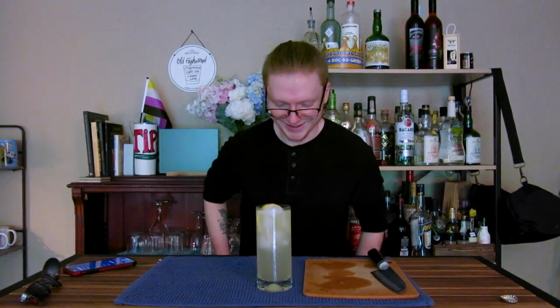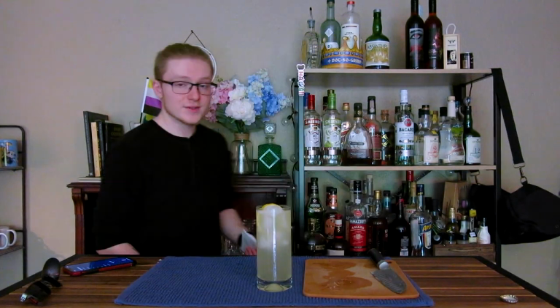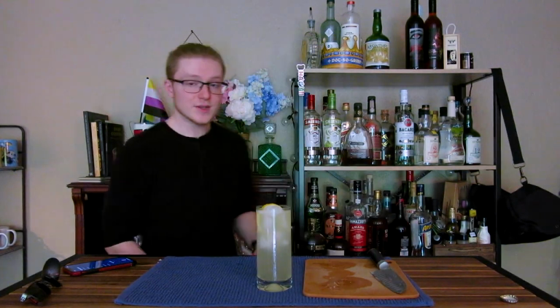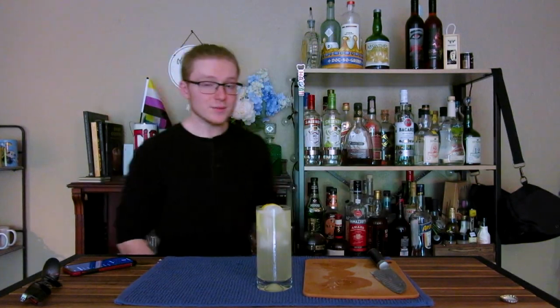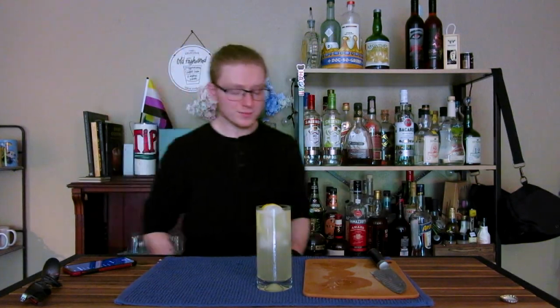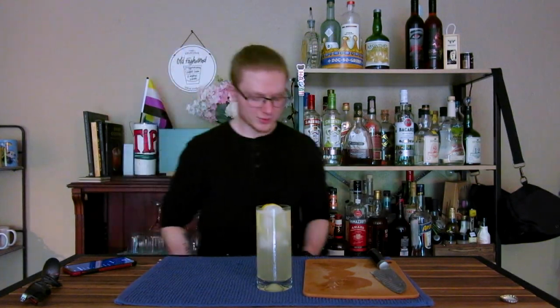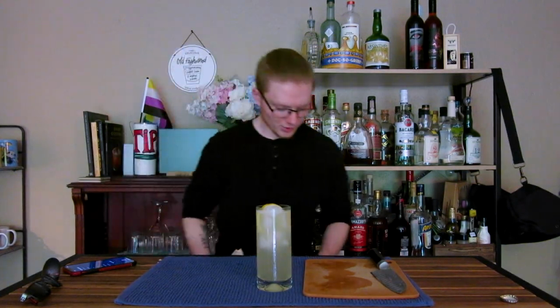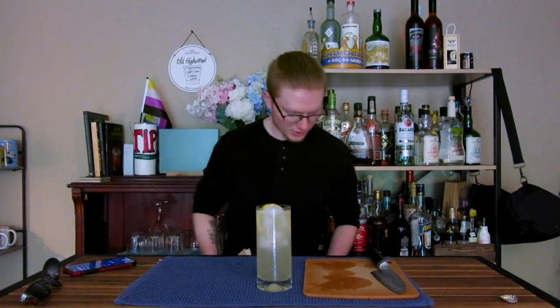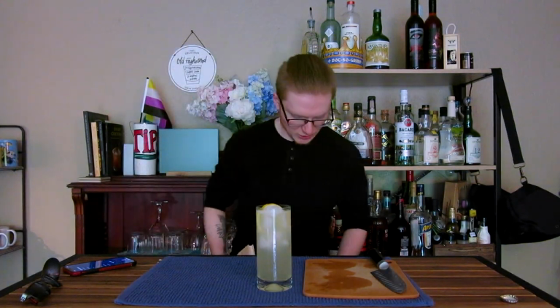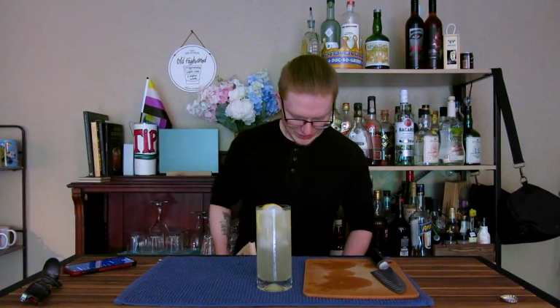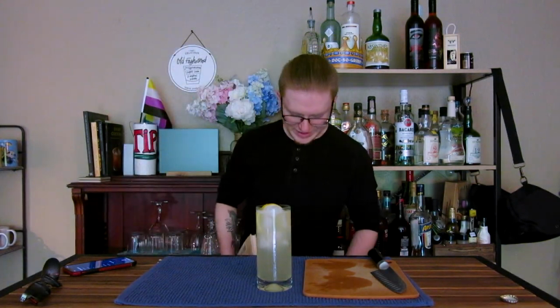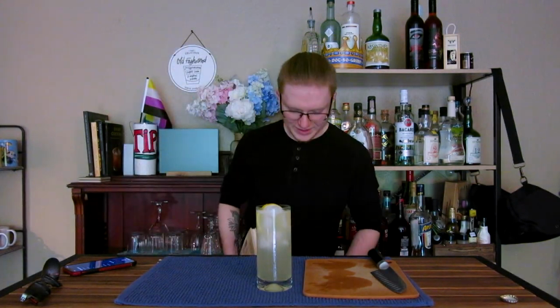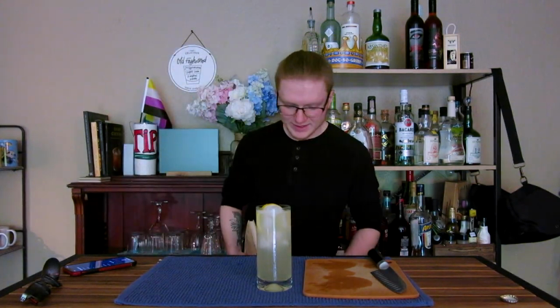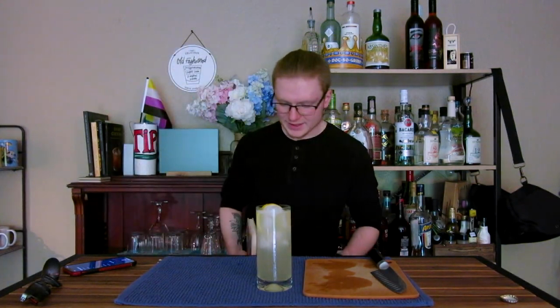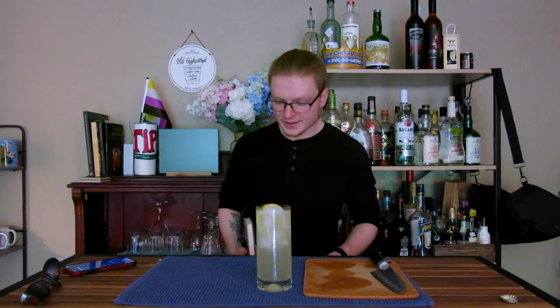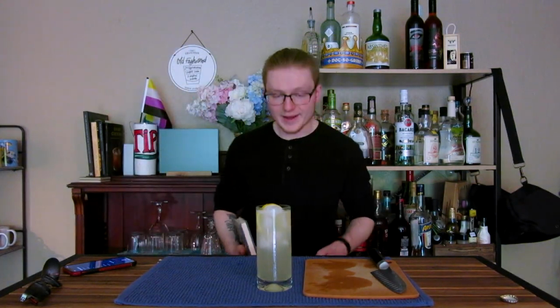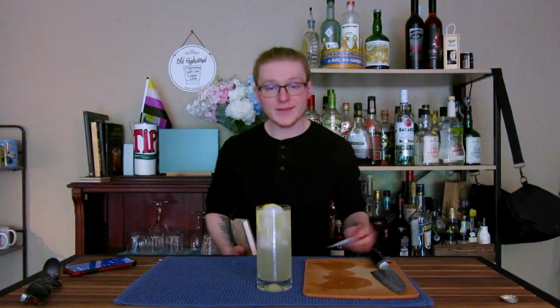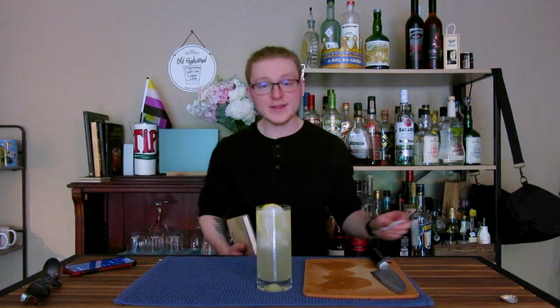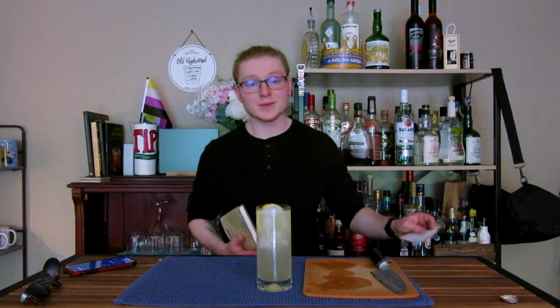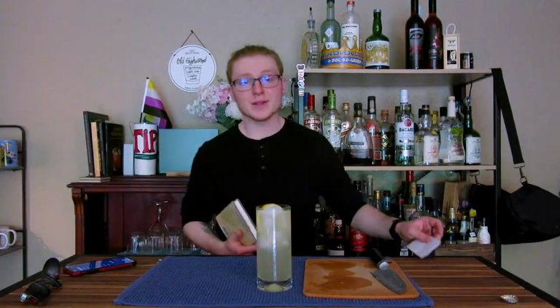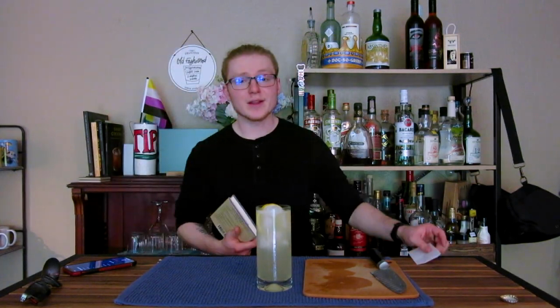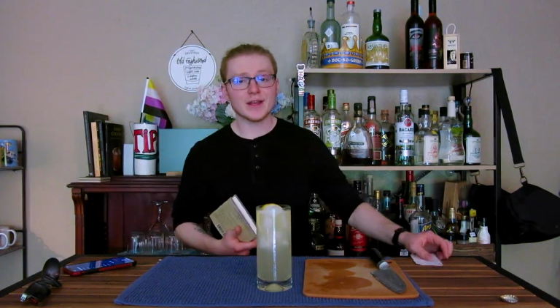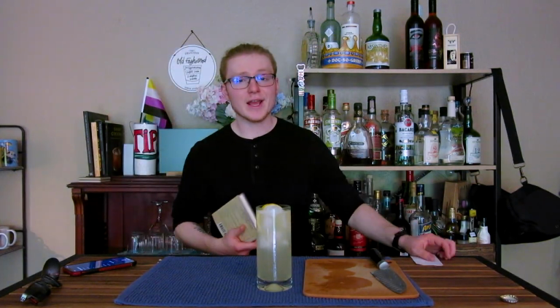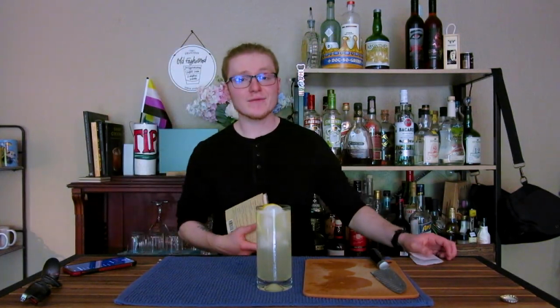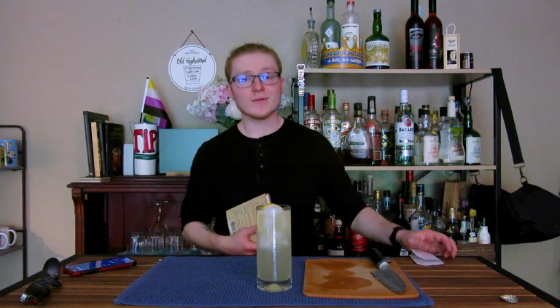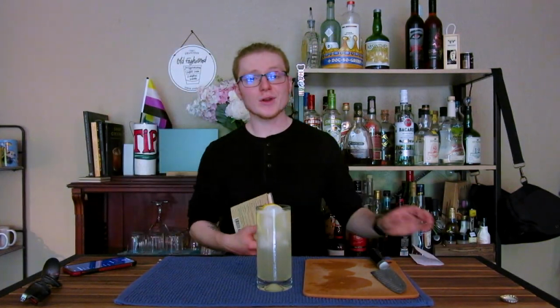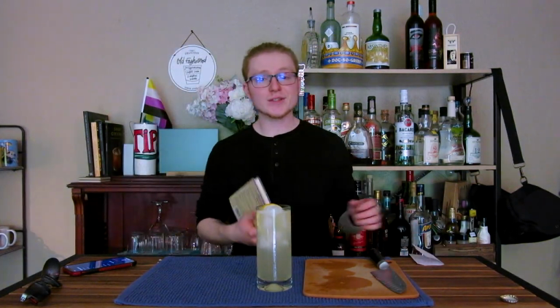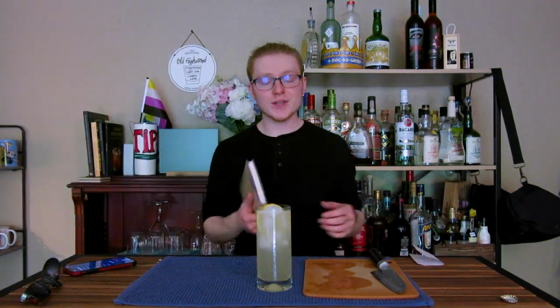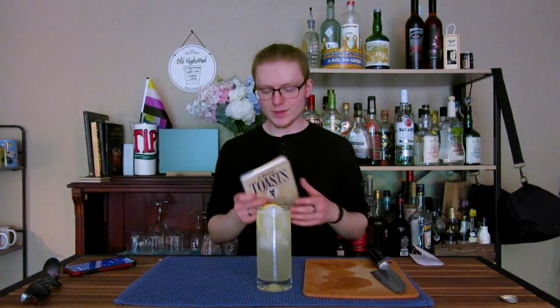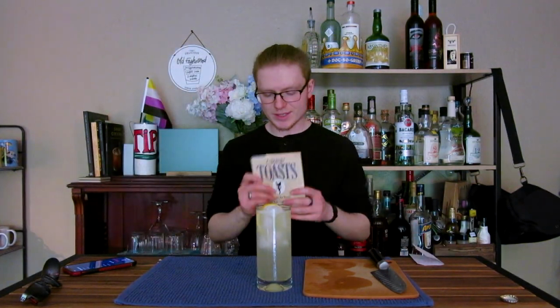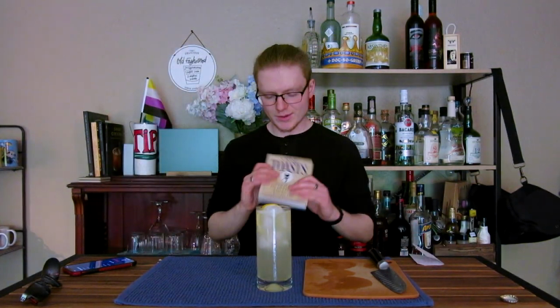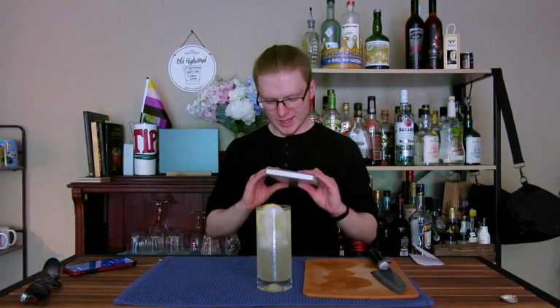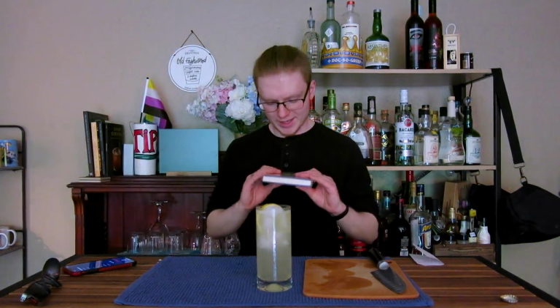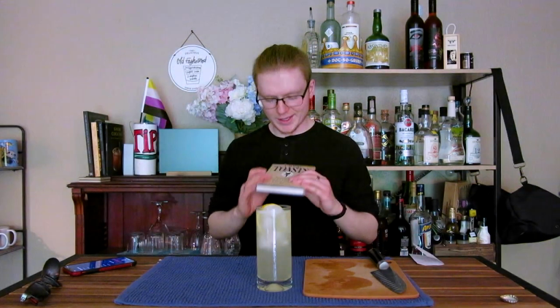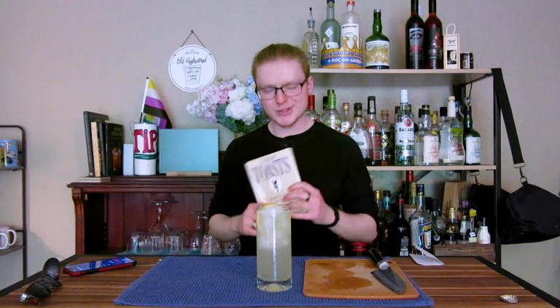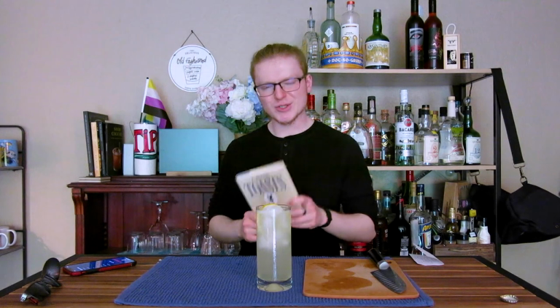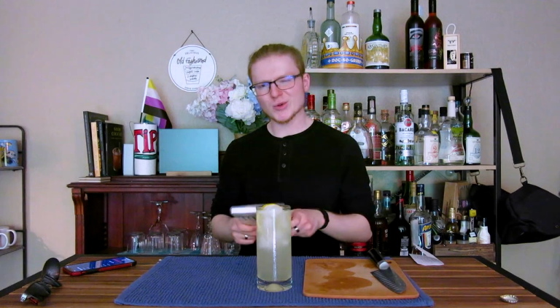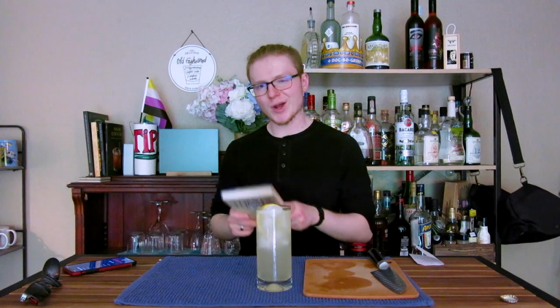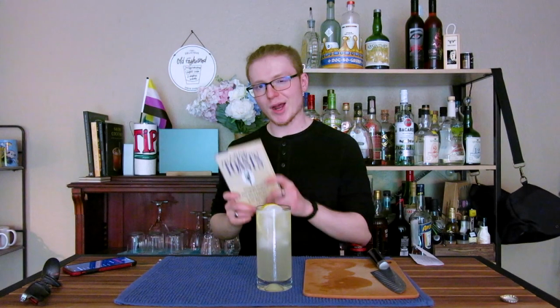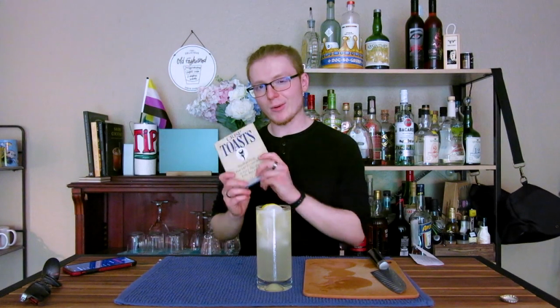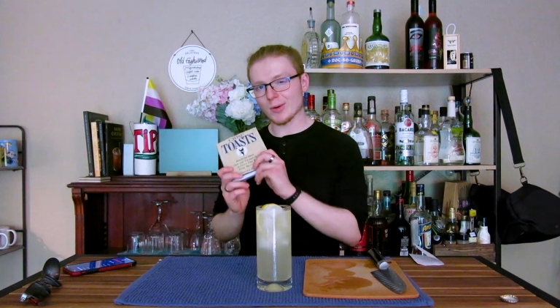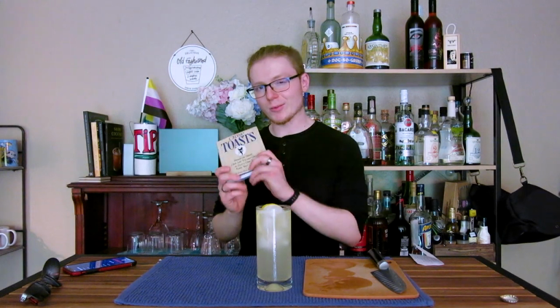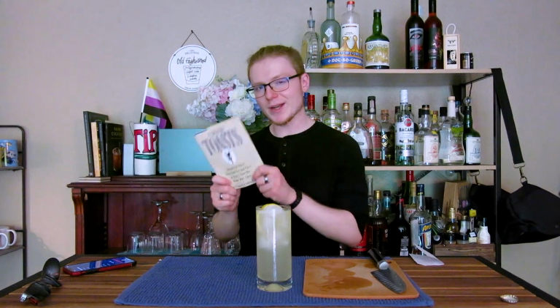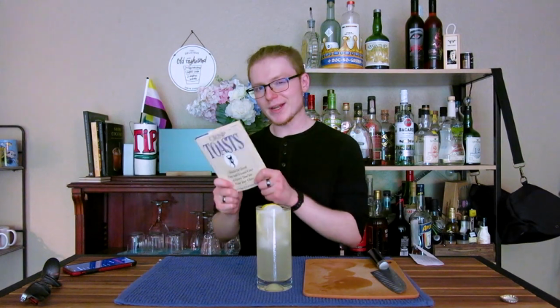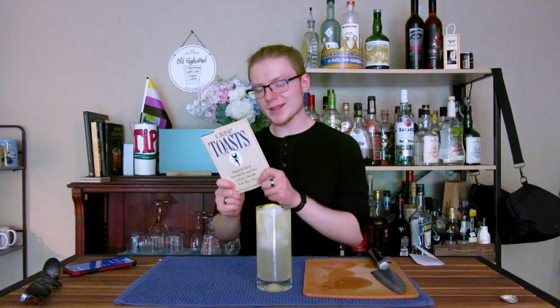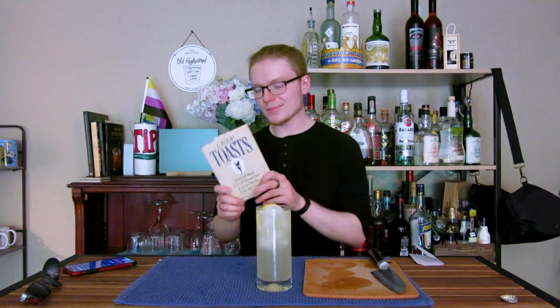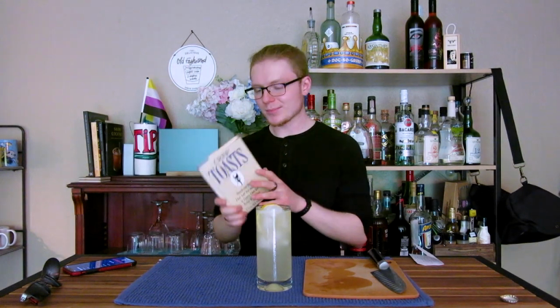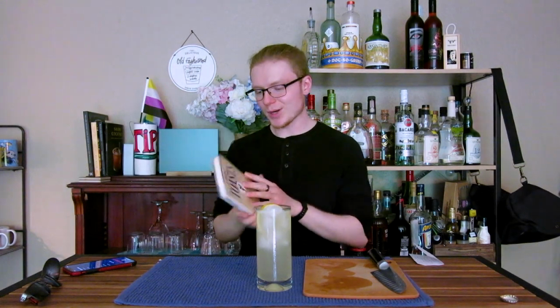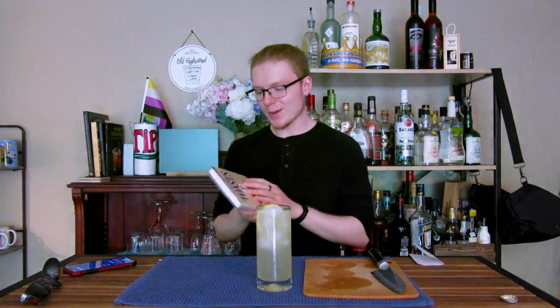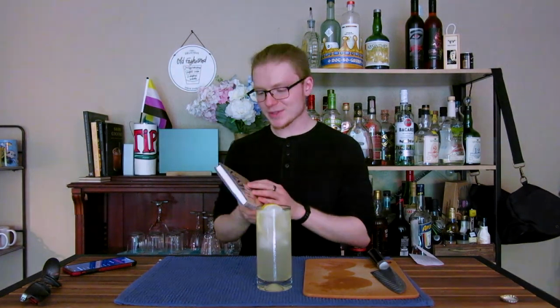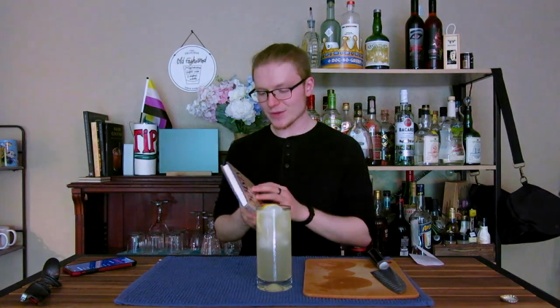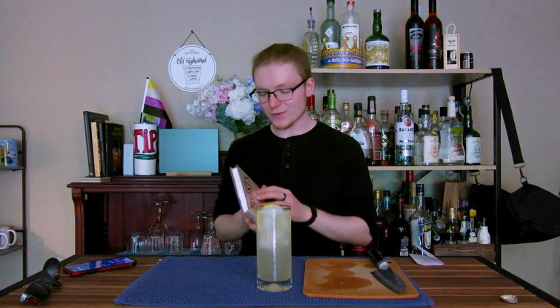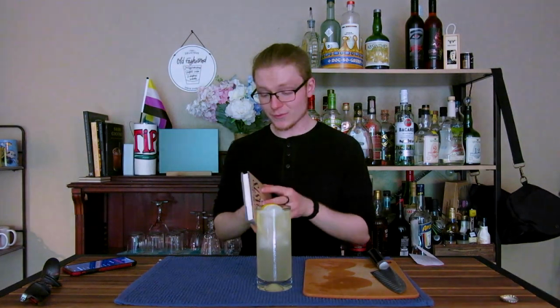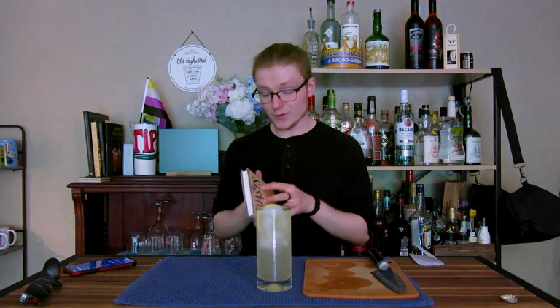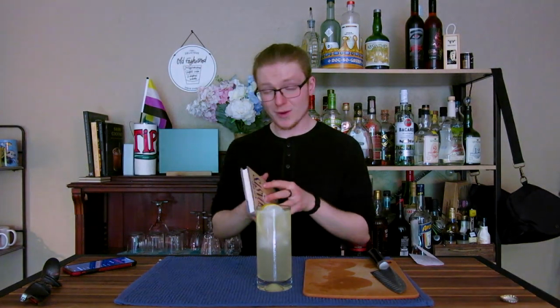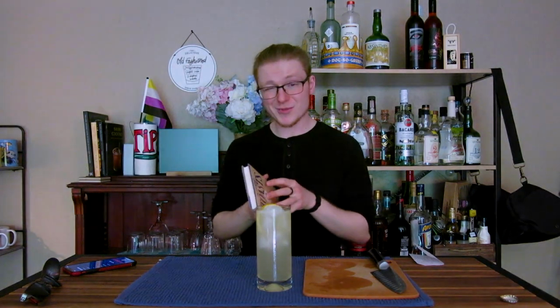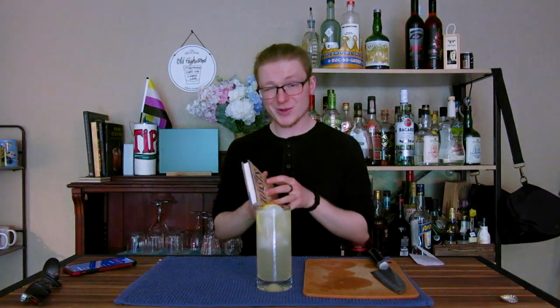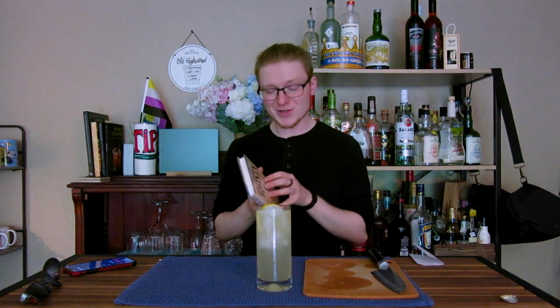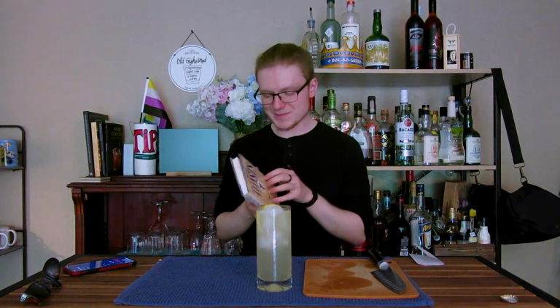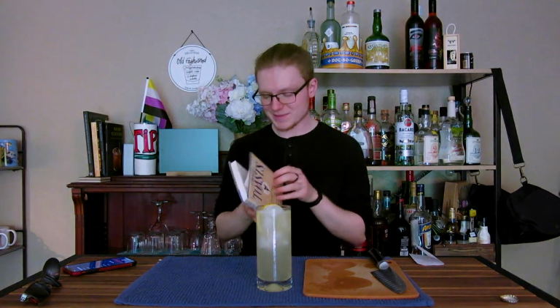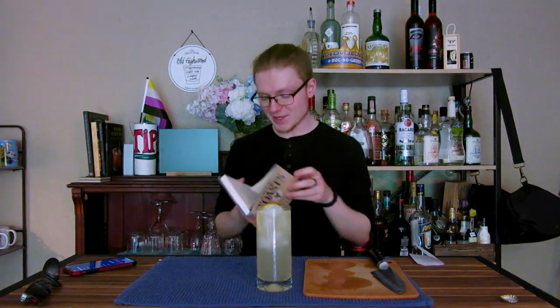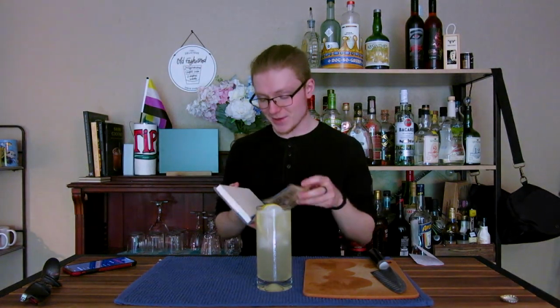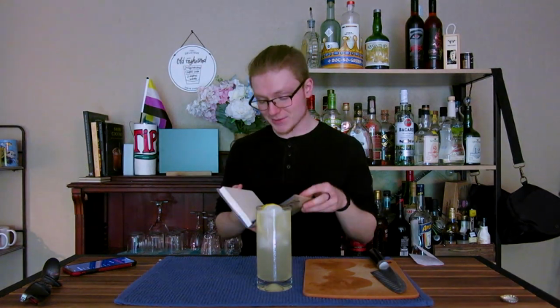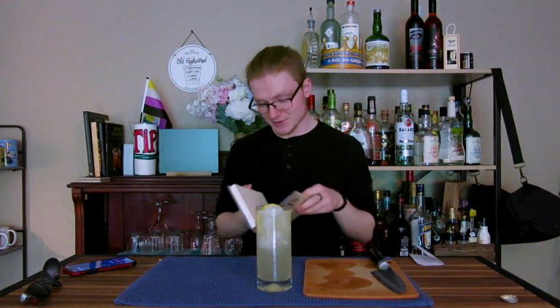Short, sweet, and easy today — that's really all I have for you. So let's go ahead and do our reading per episode from Crisp Toast.